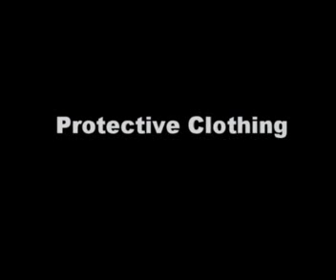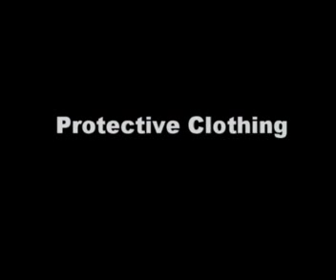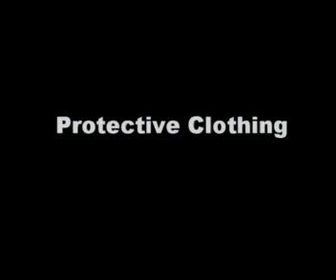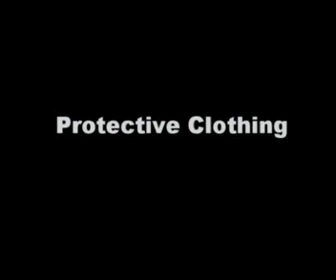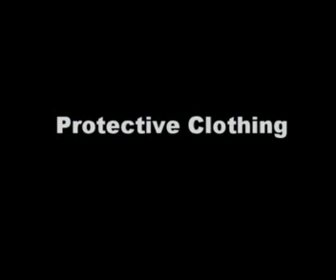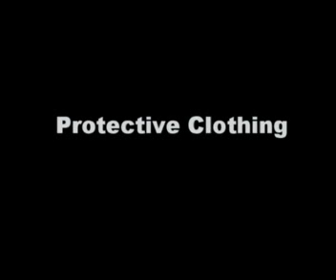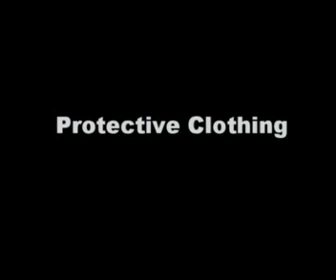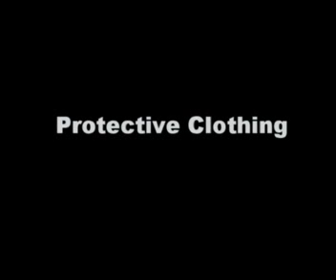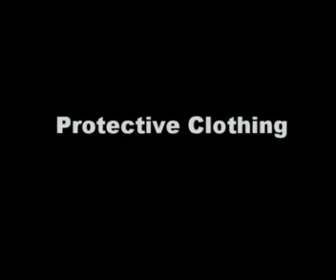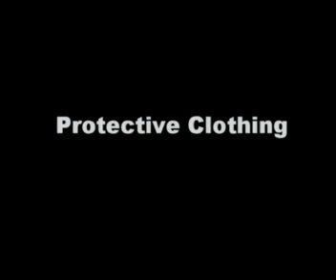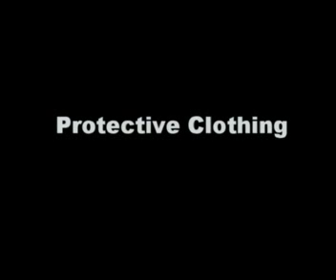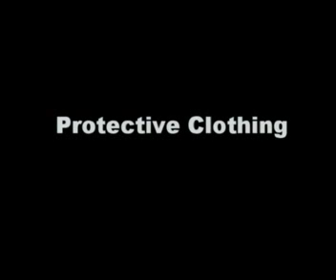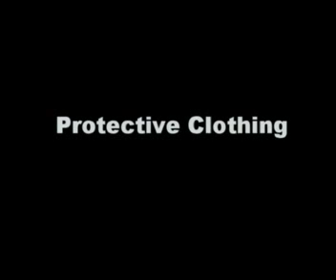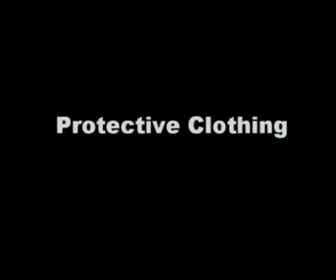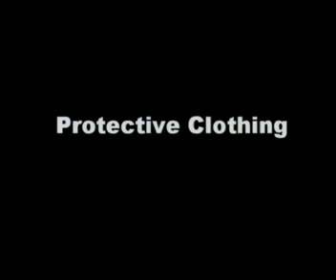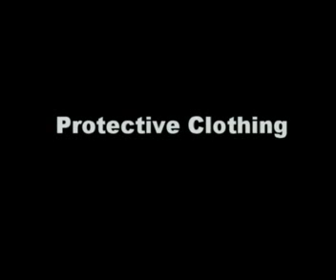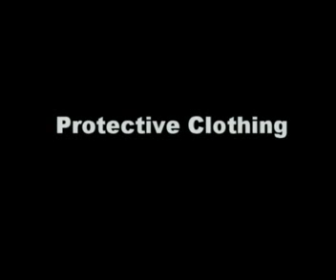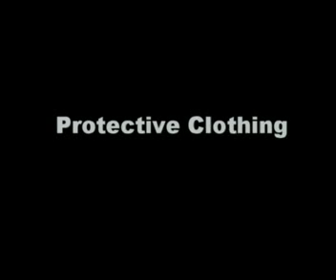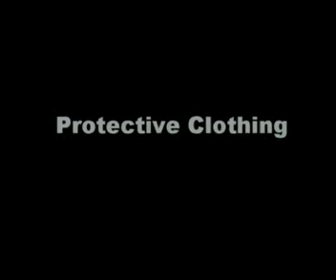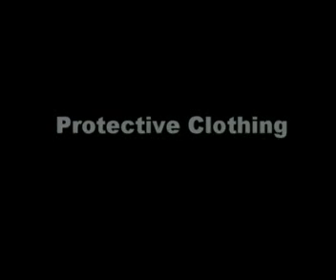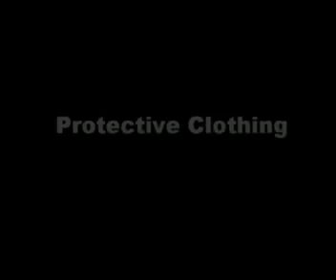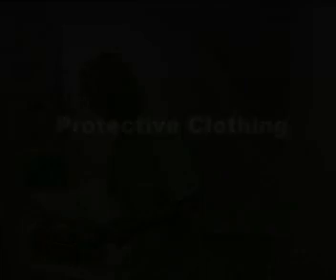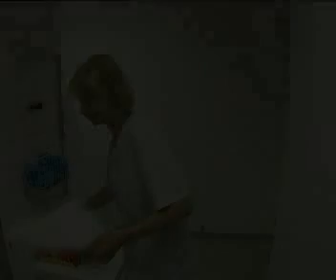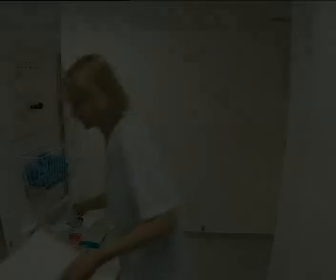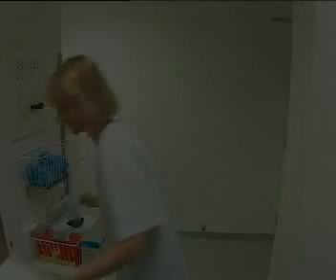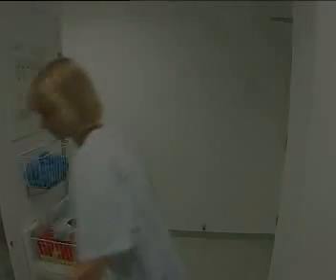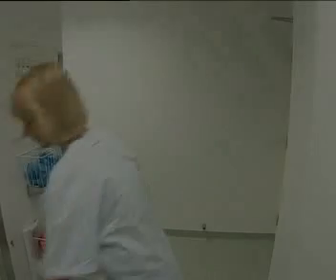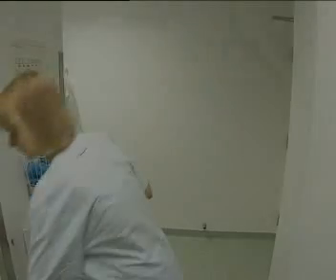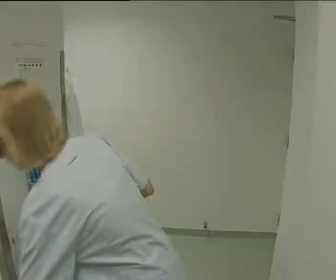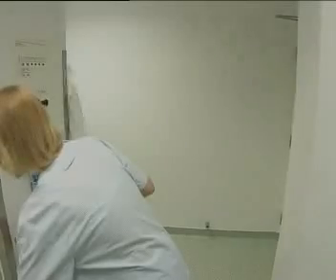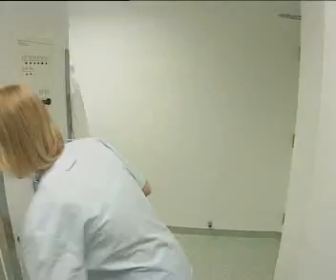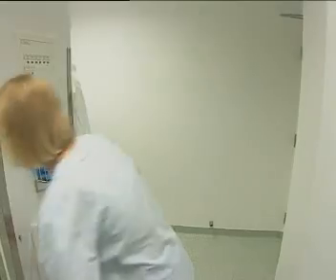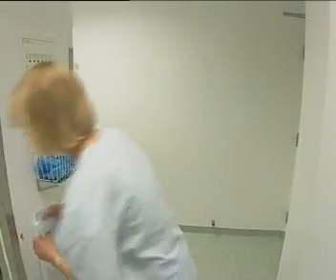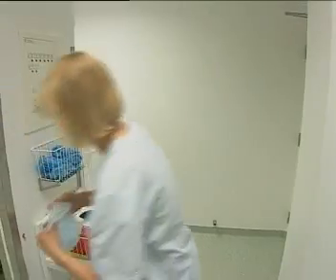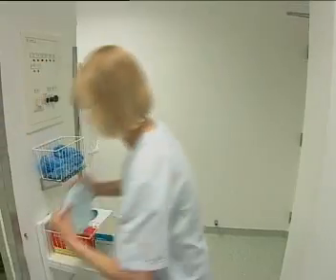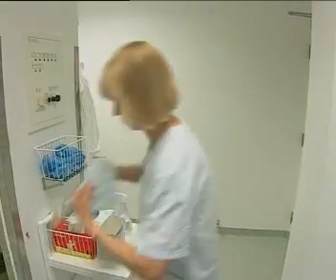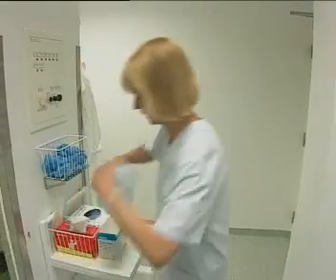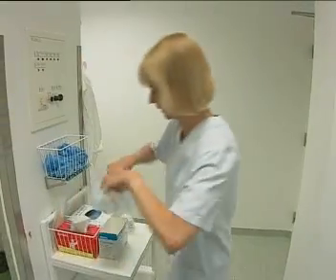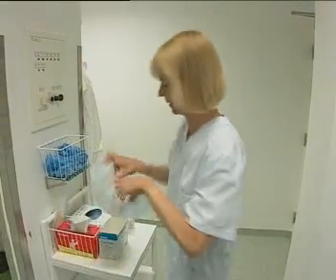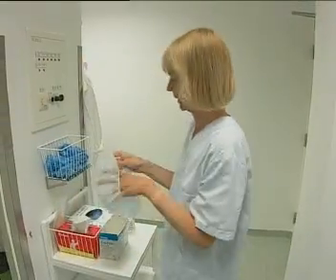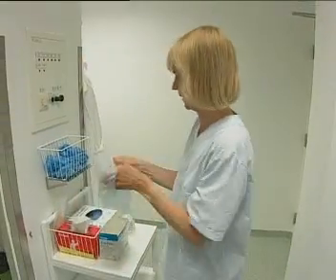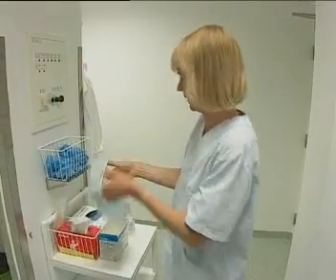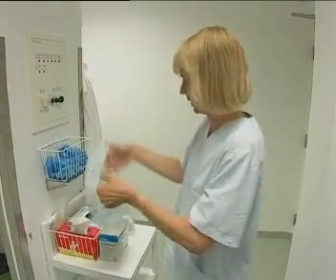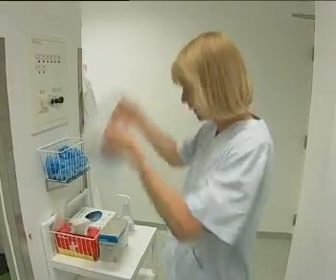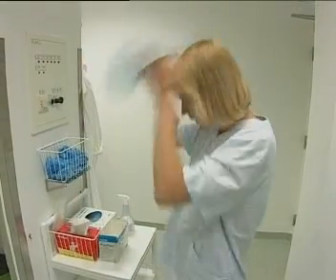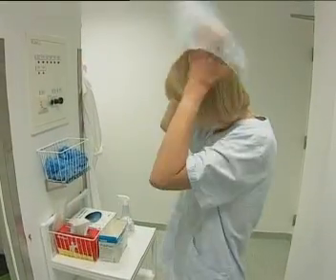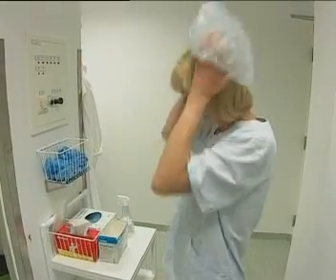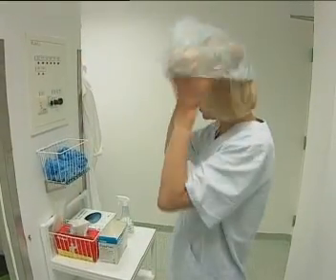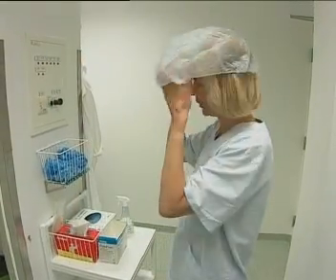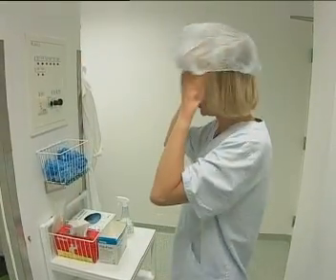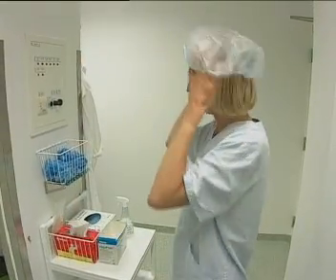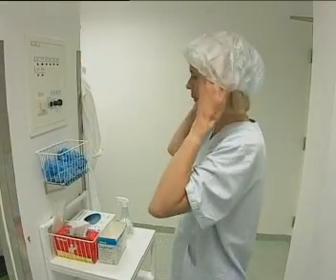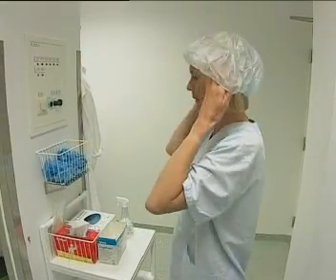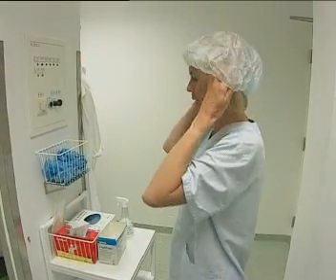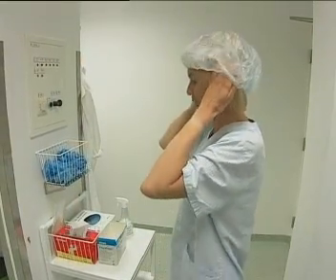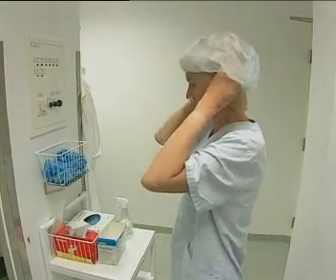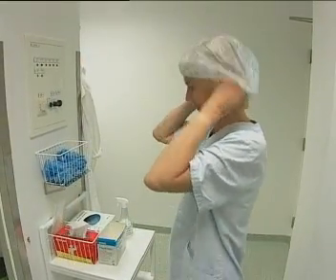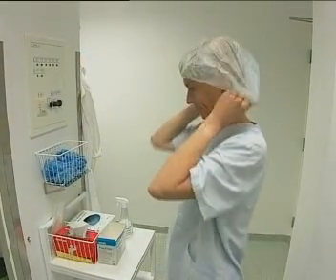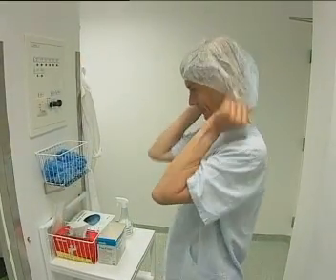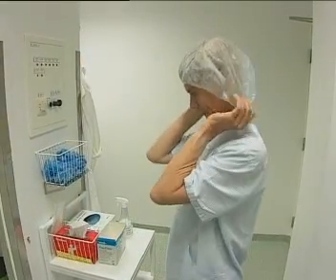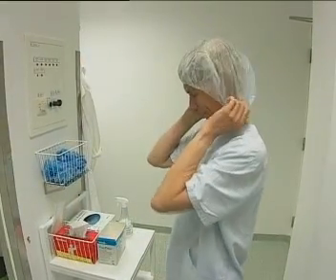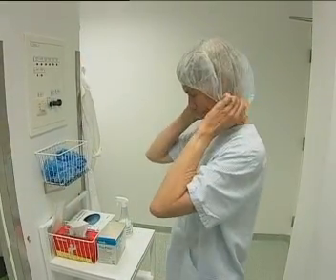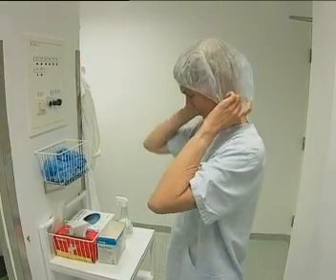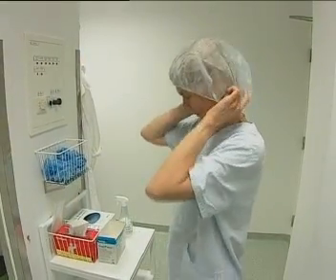Protective clothing is an essential component of individual preparation before compounding a parenteral nutrition admixture.